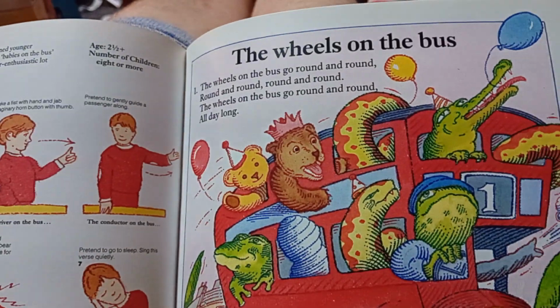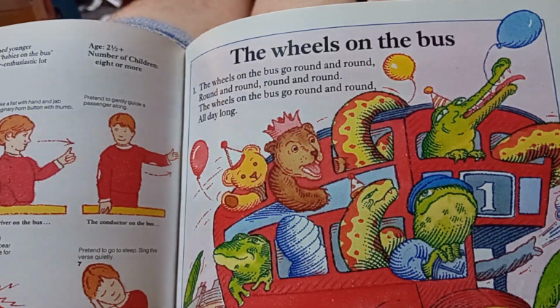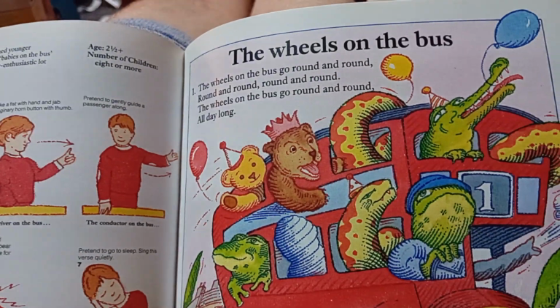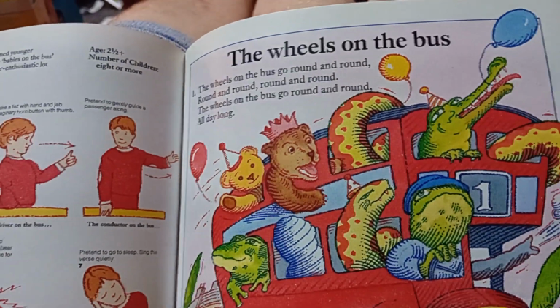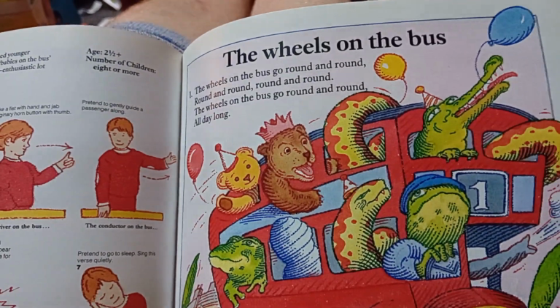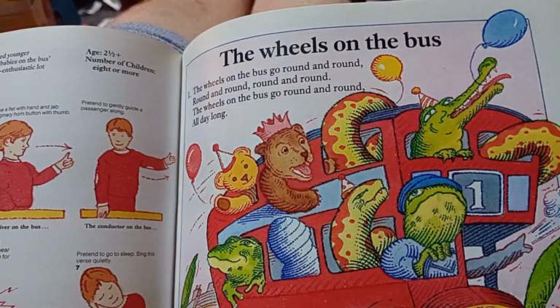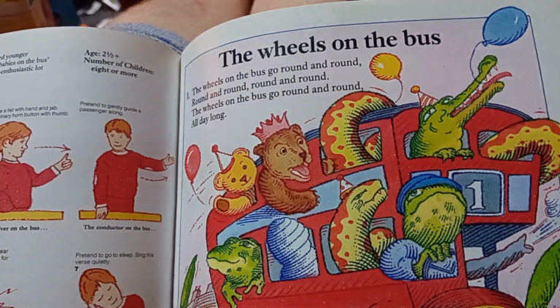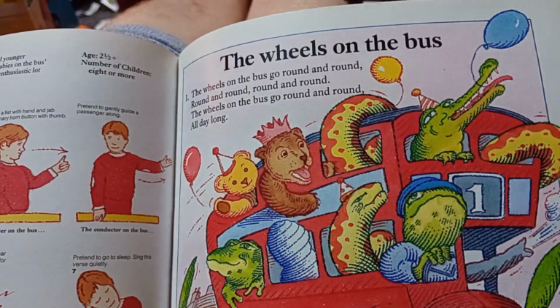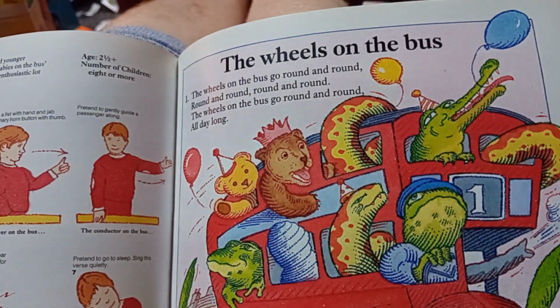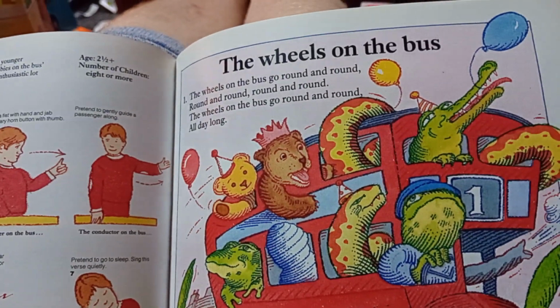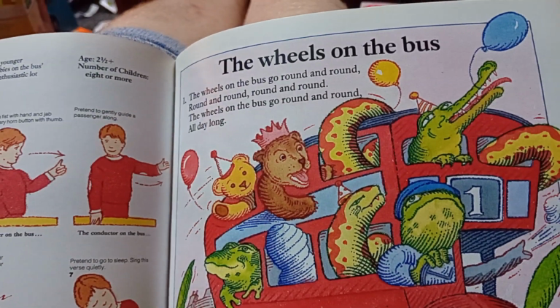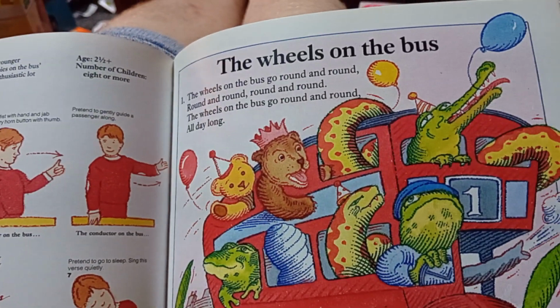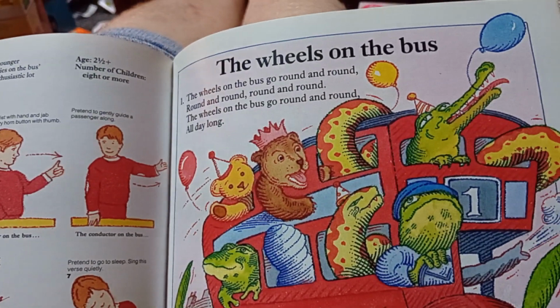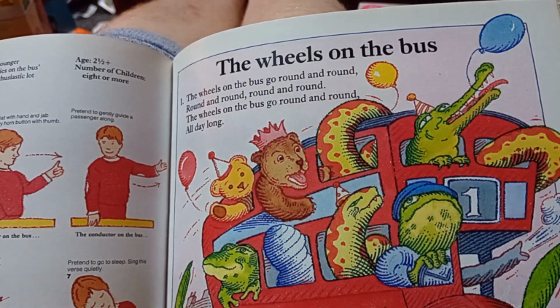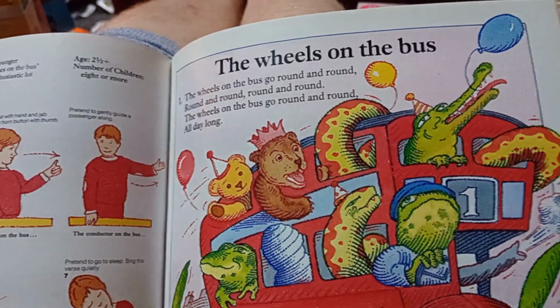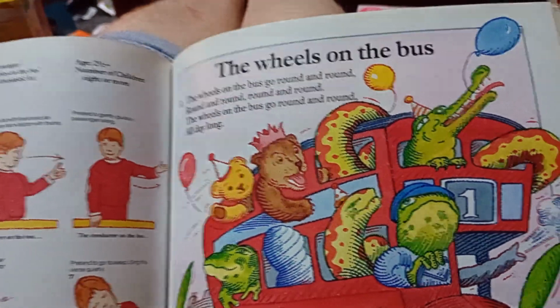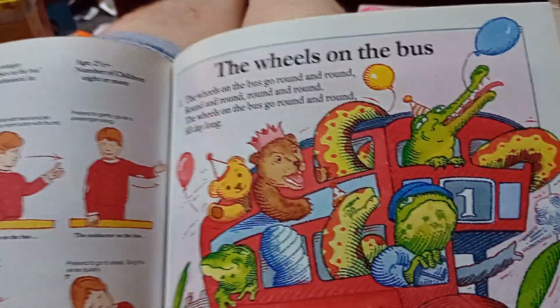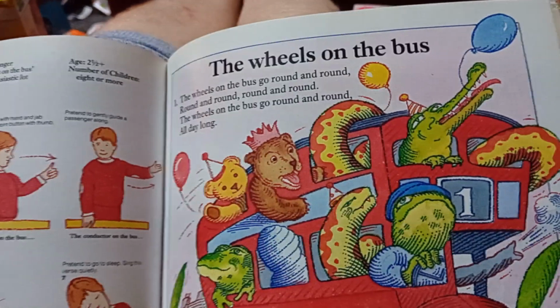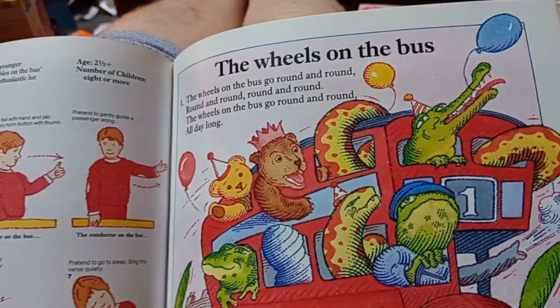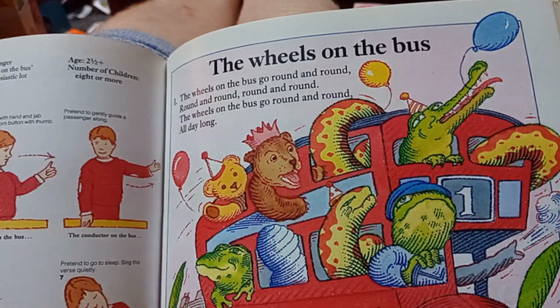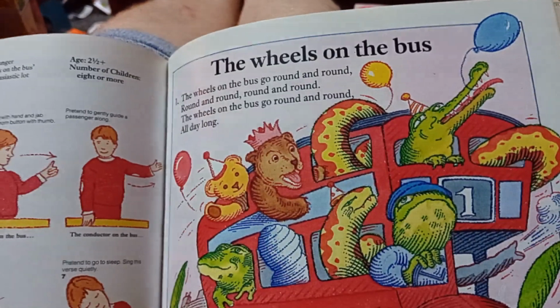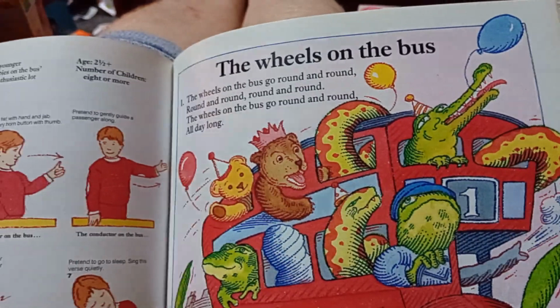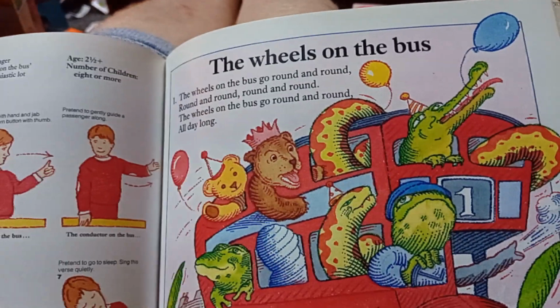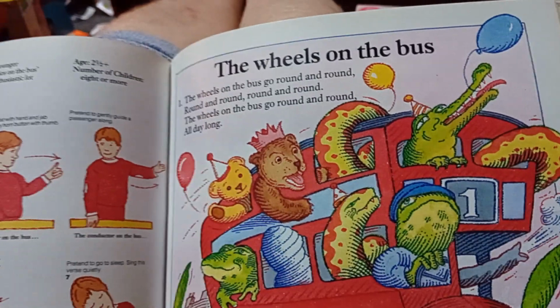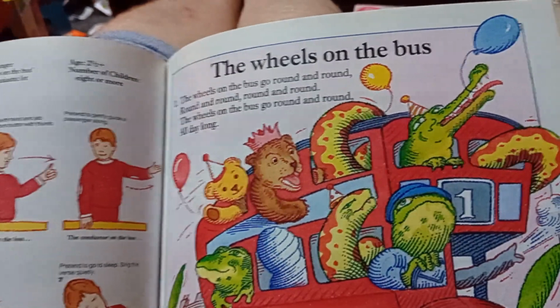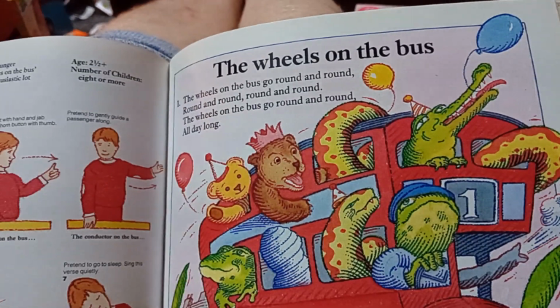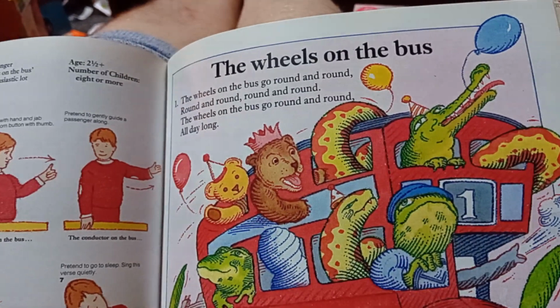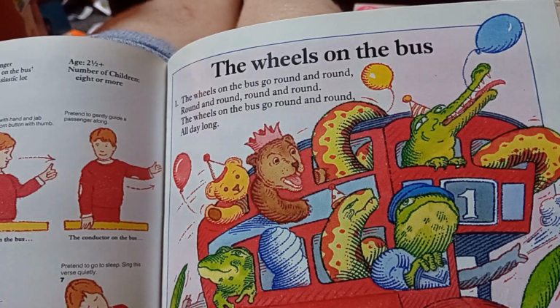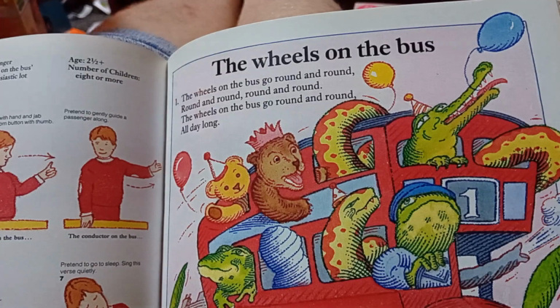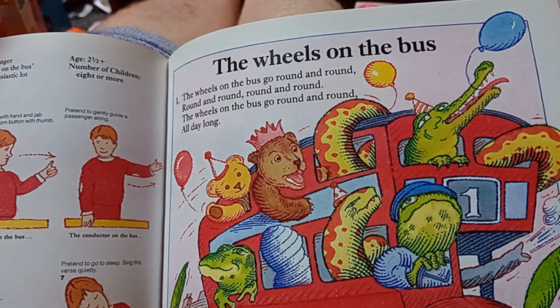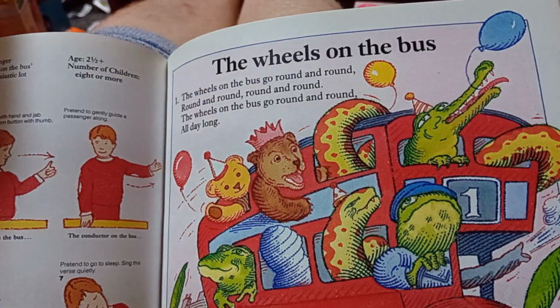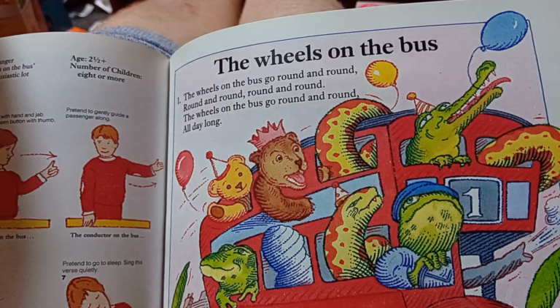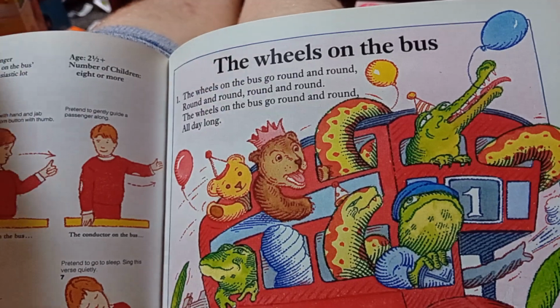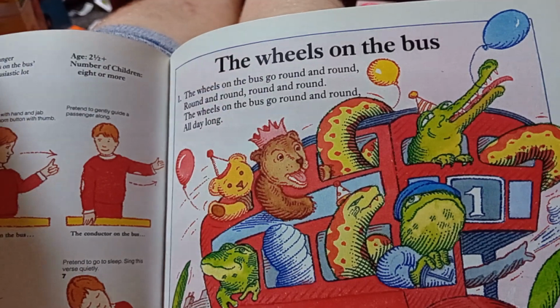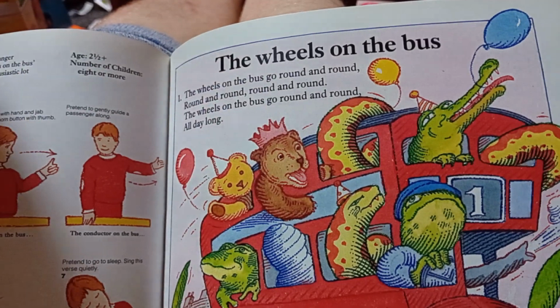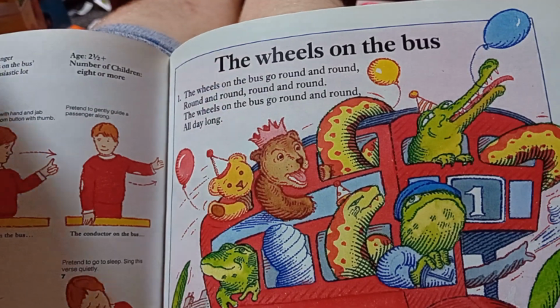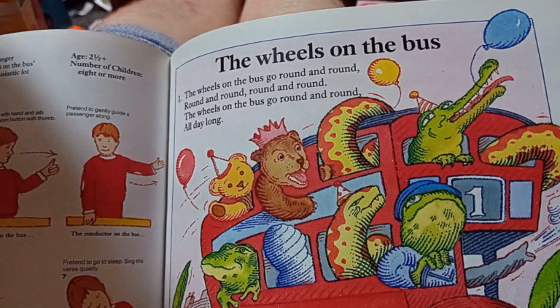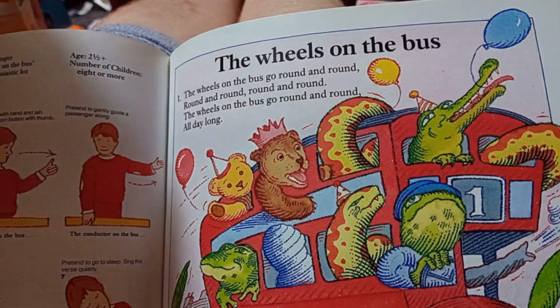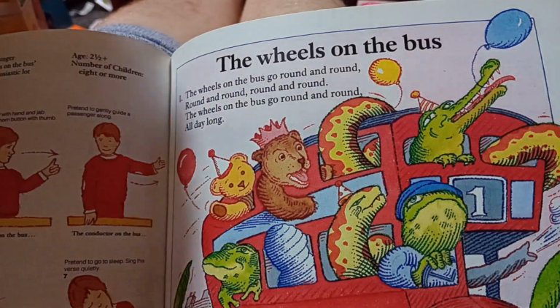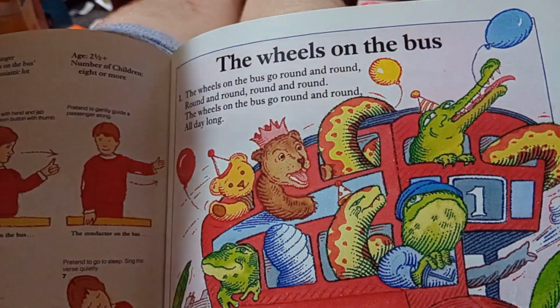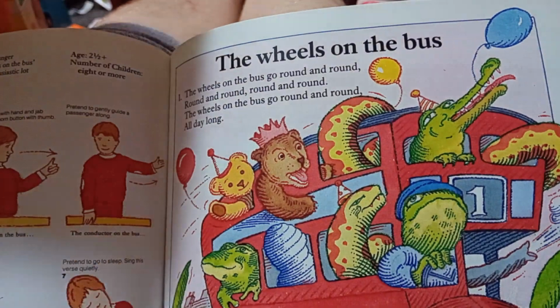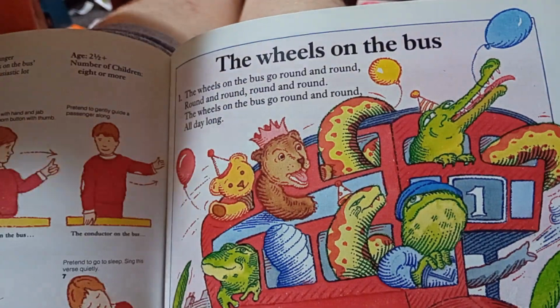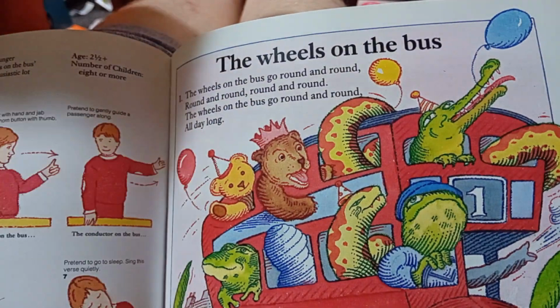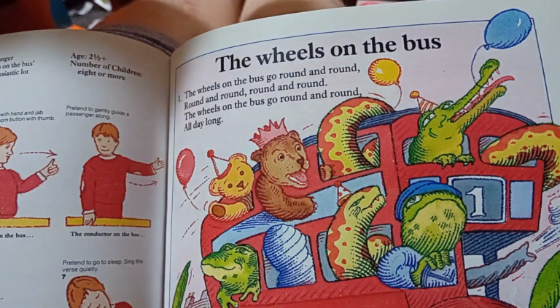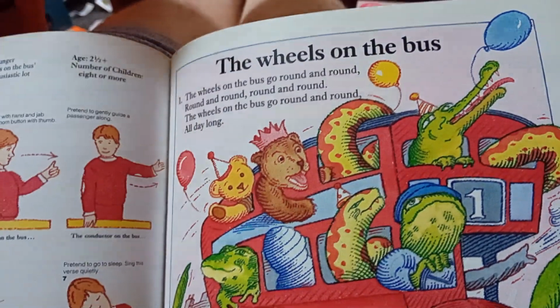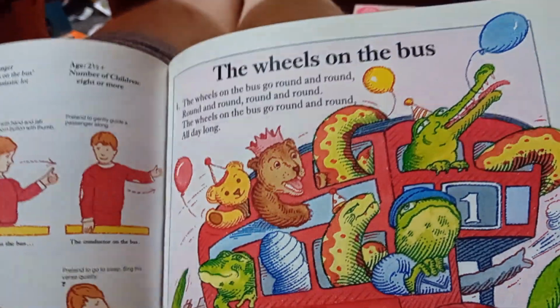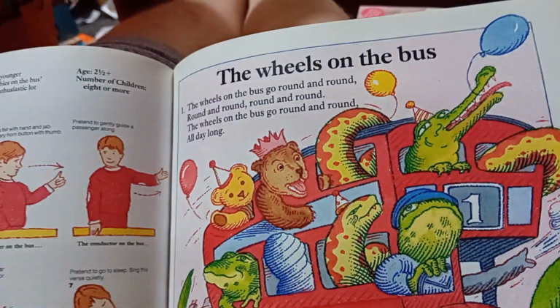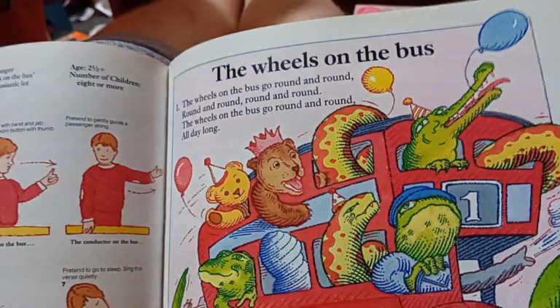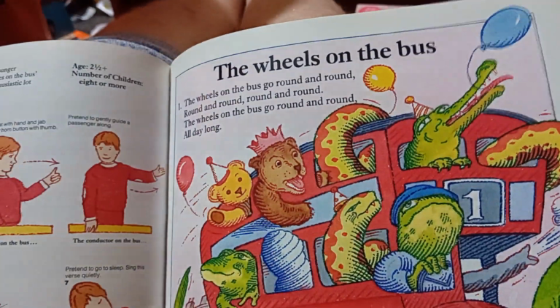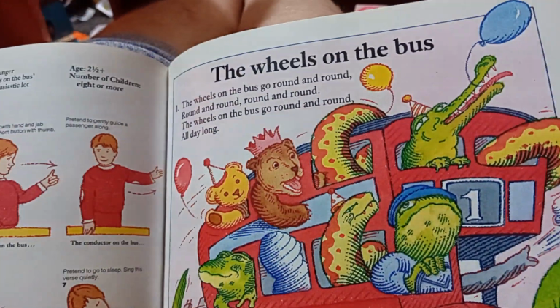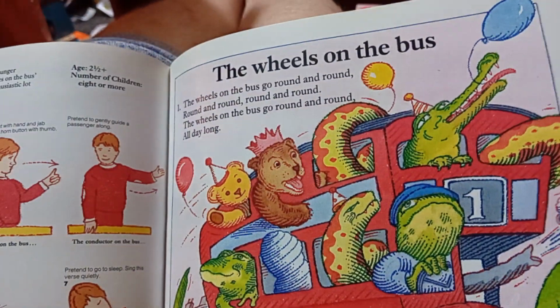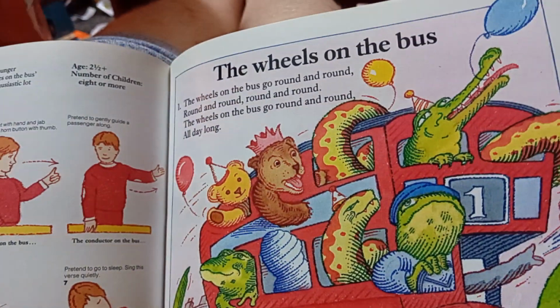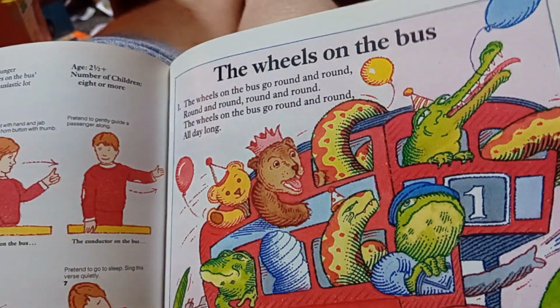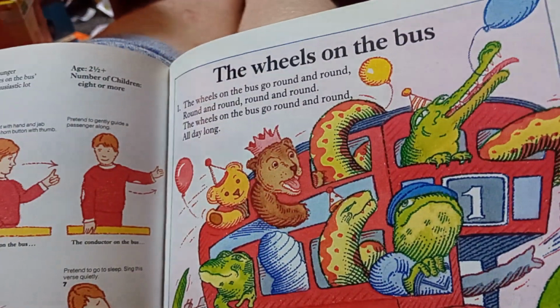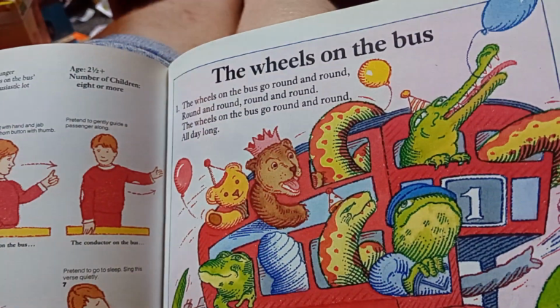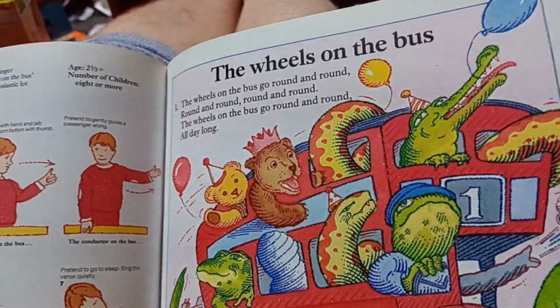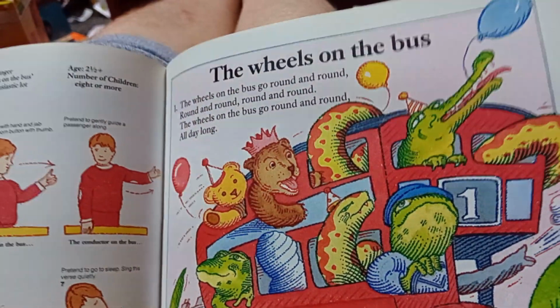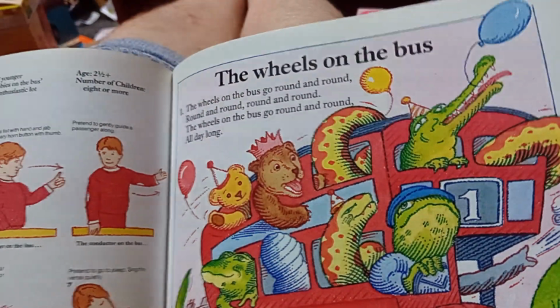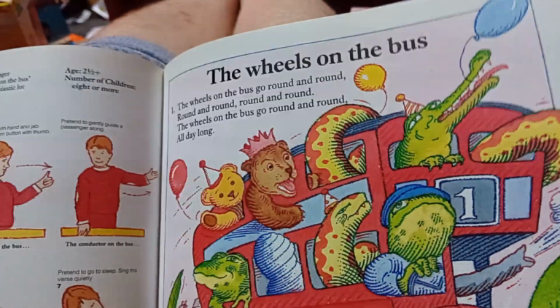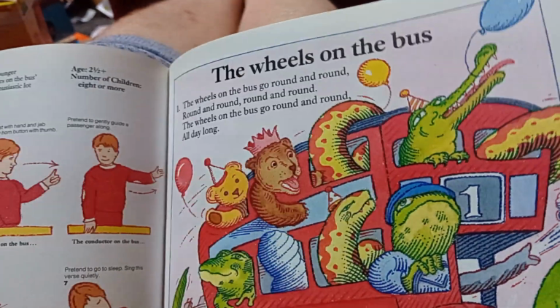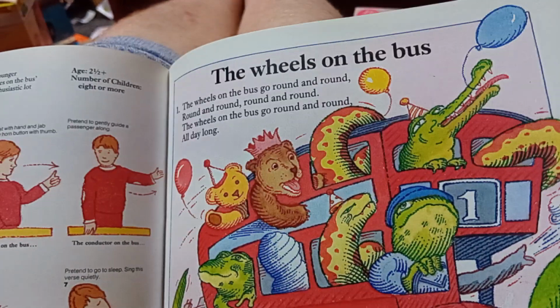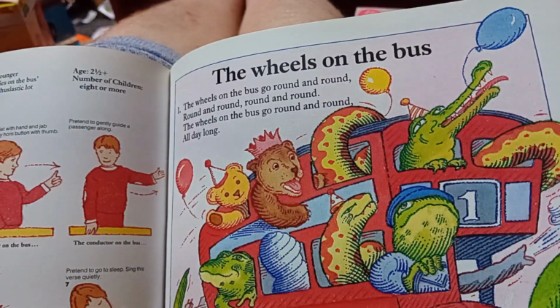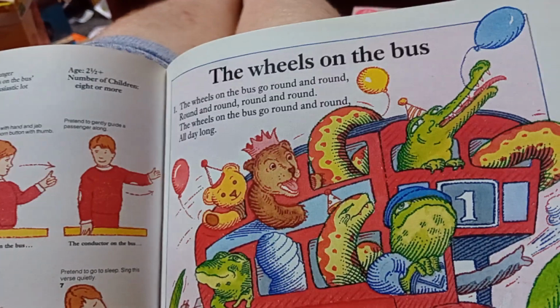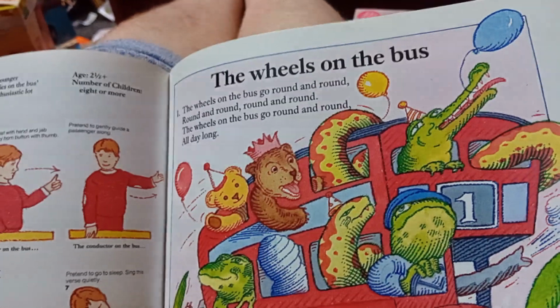What do the wheels on the bus do? Go round and round.